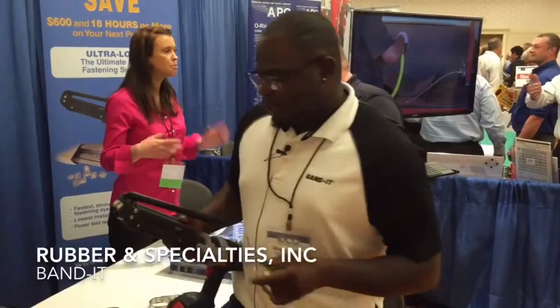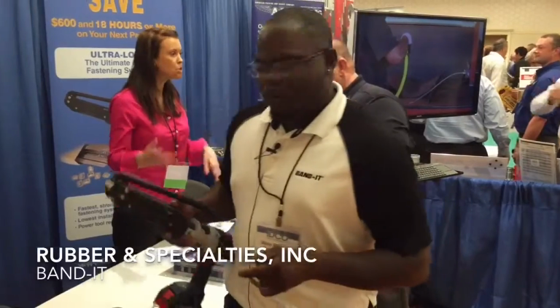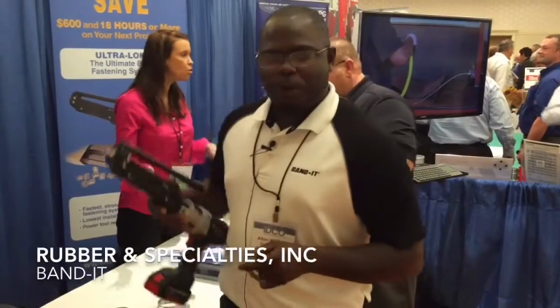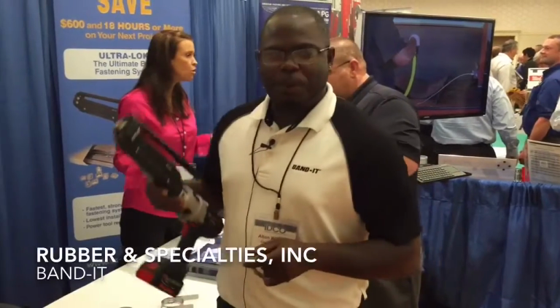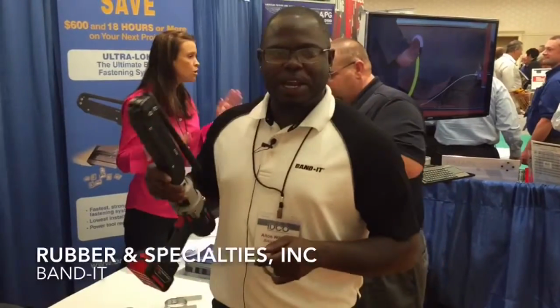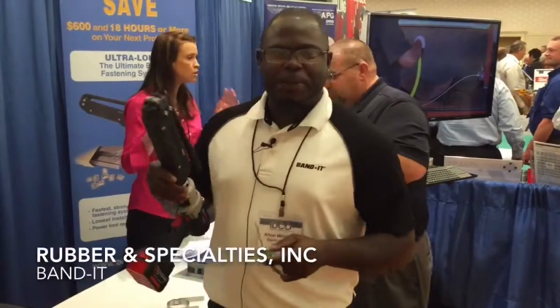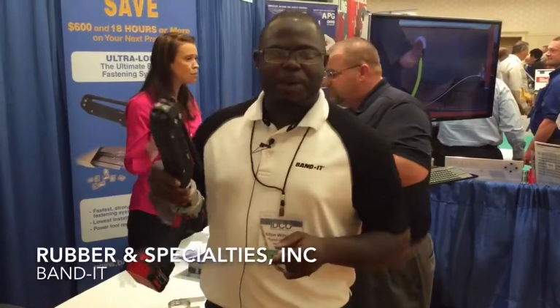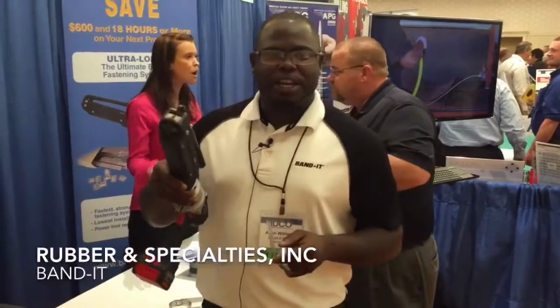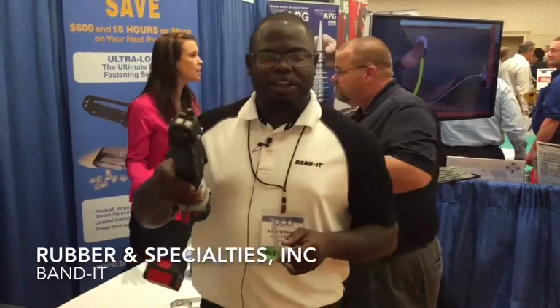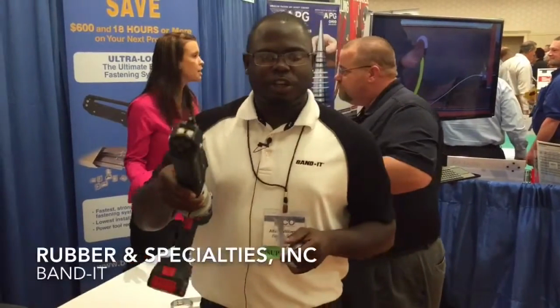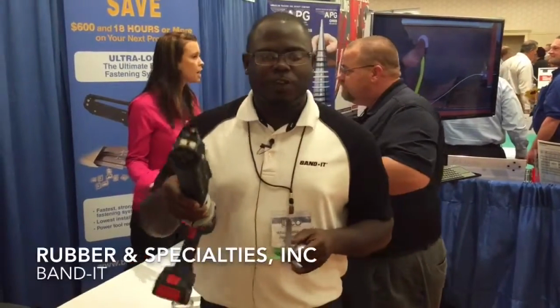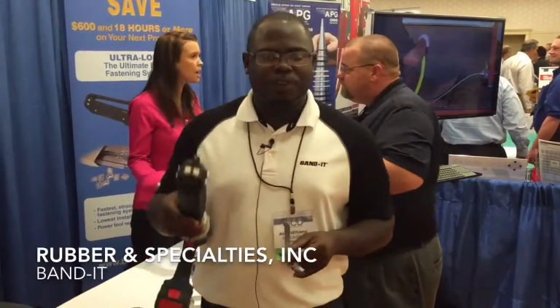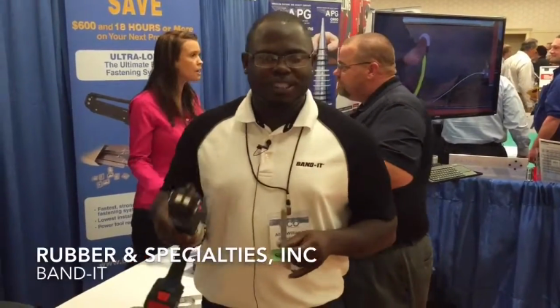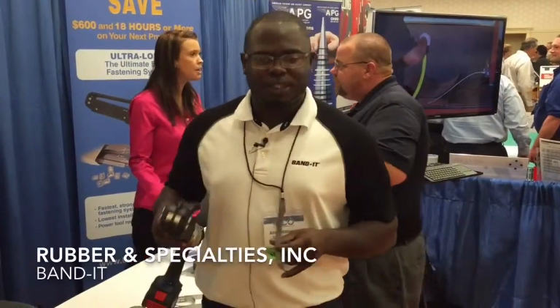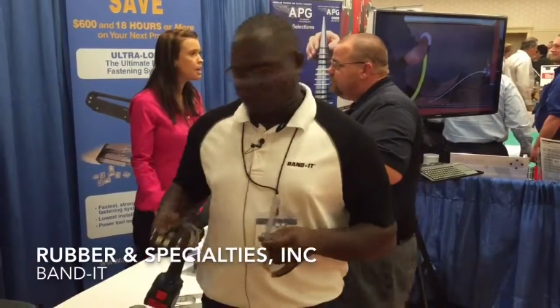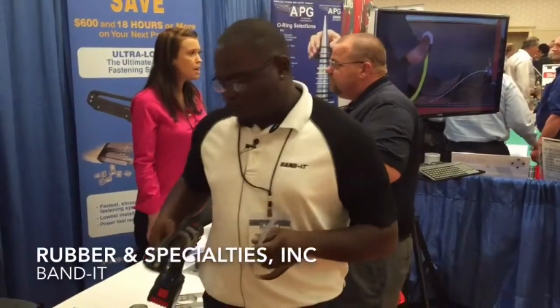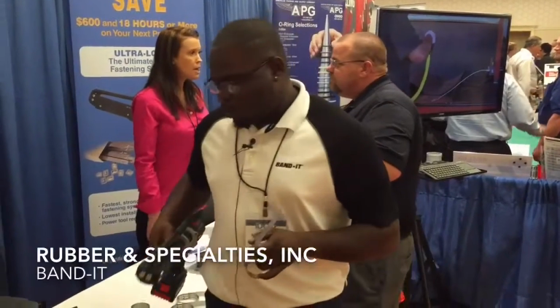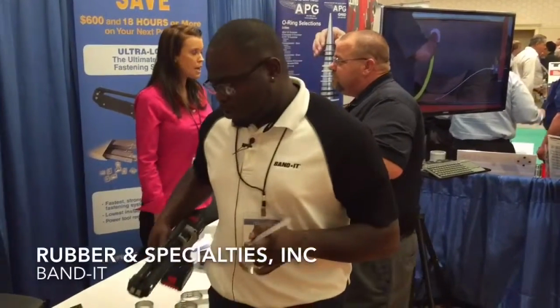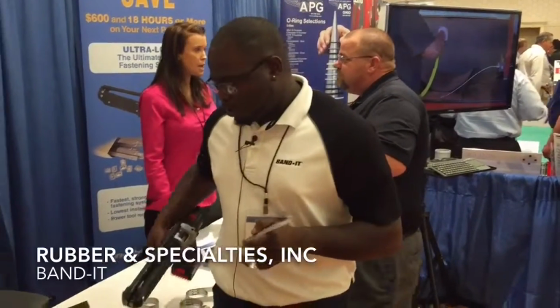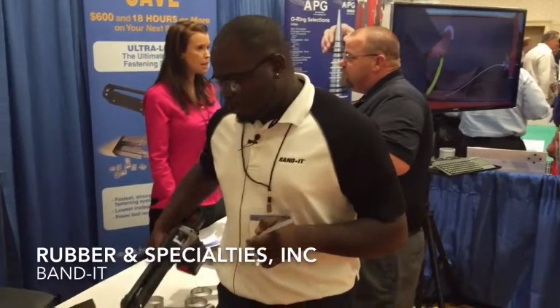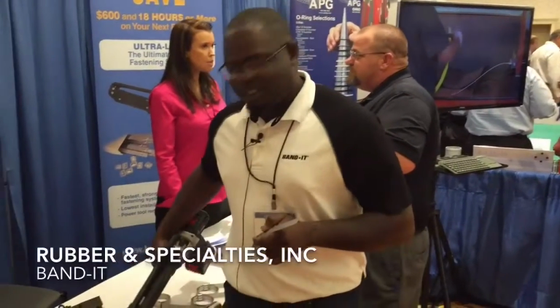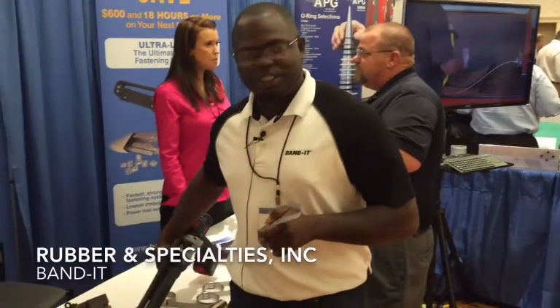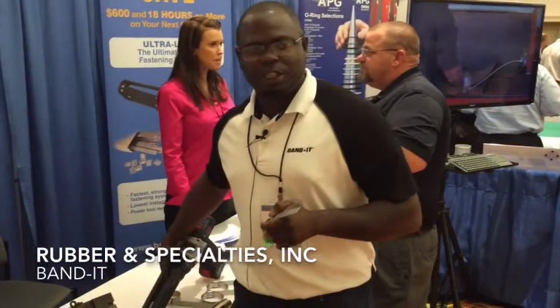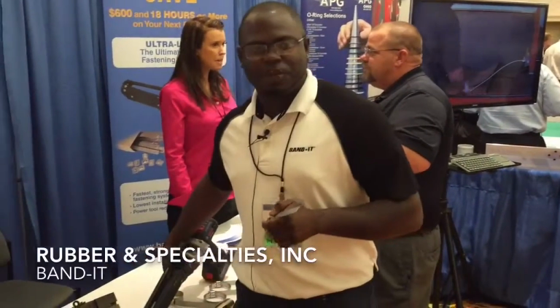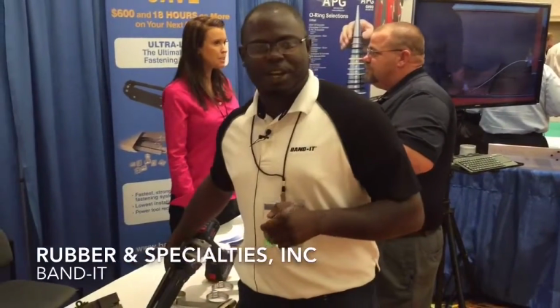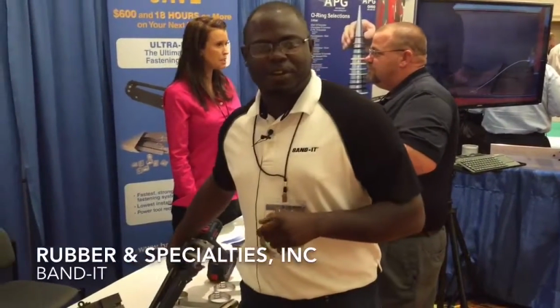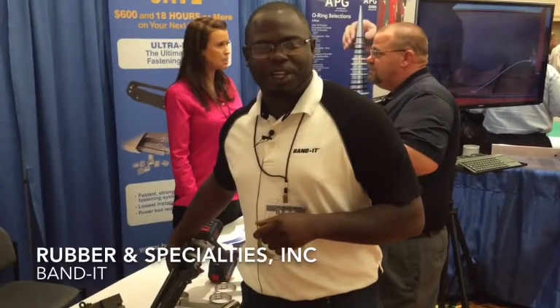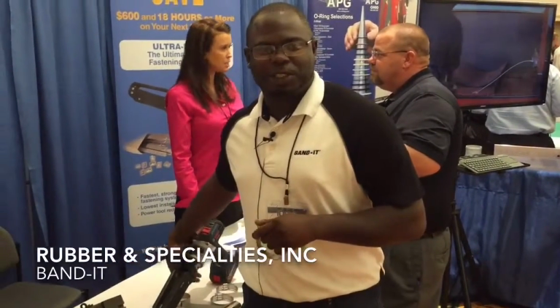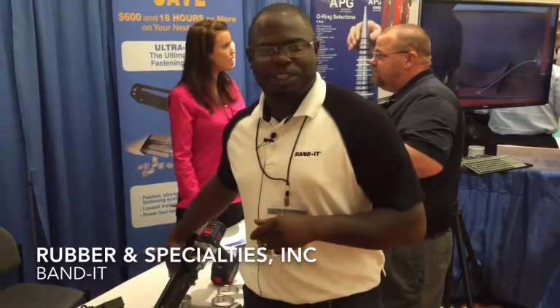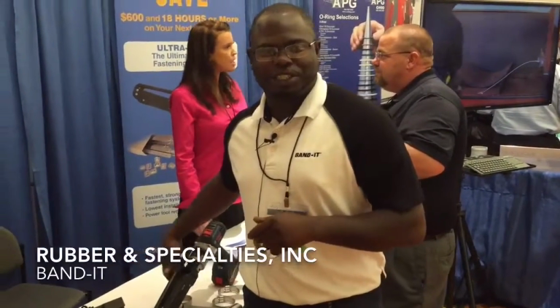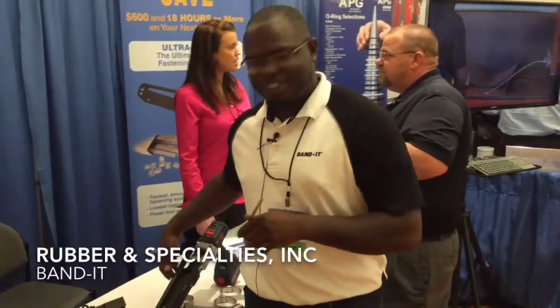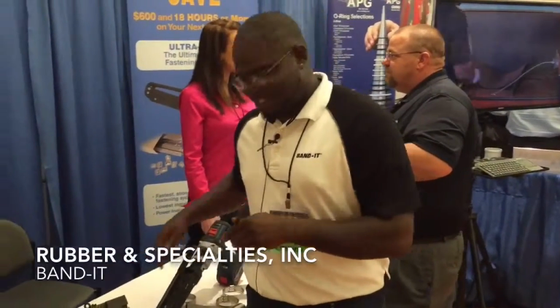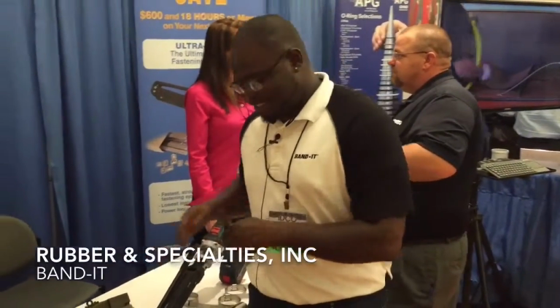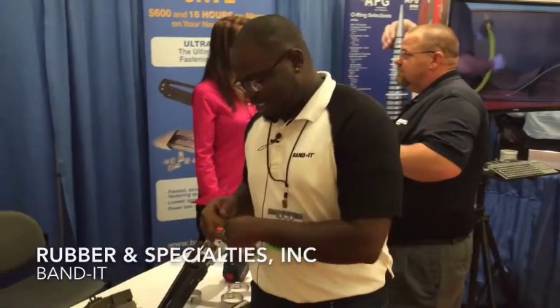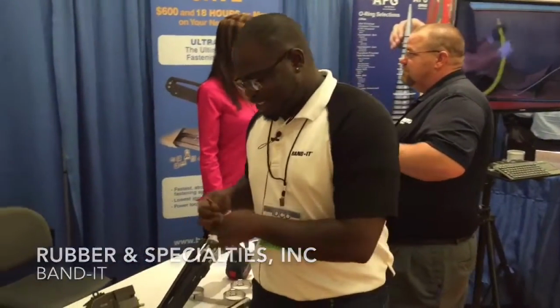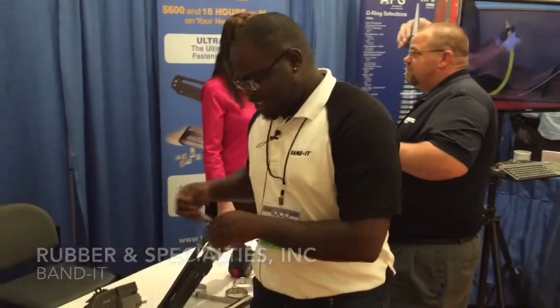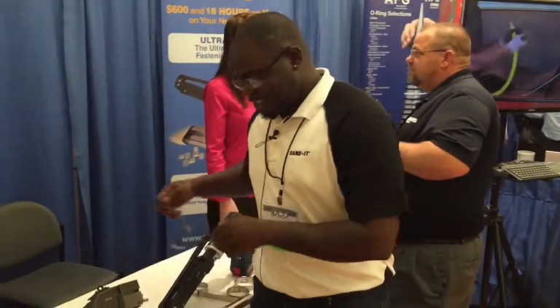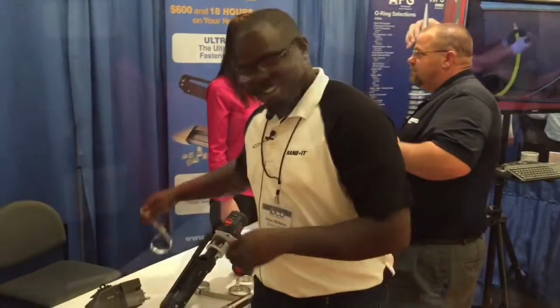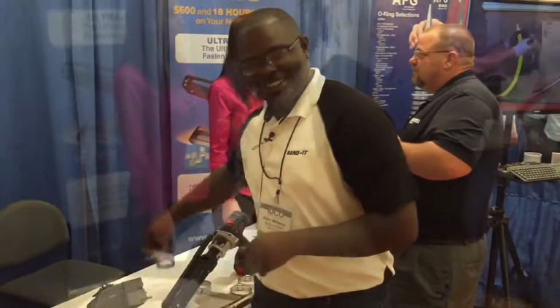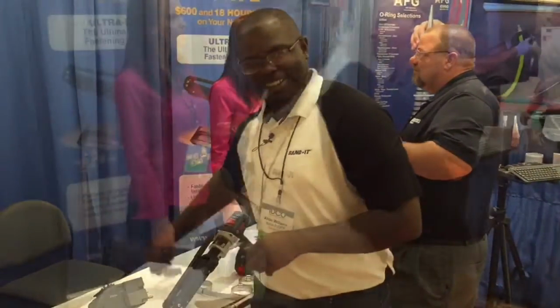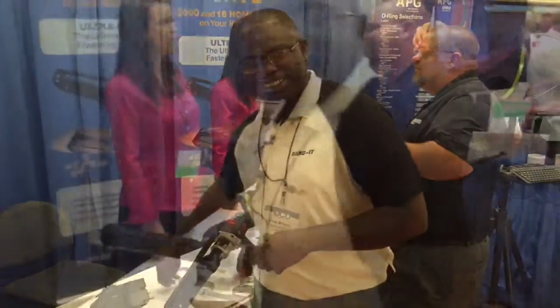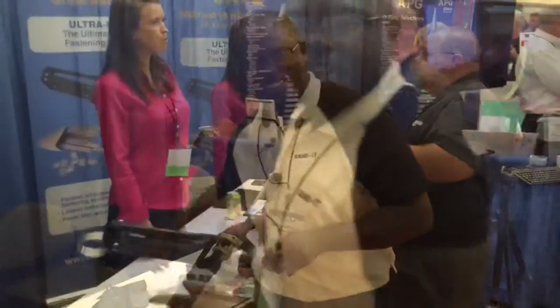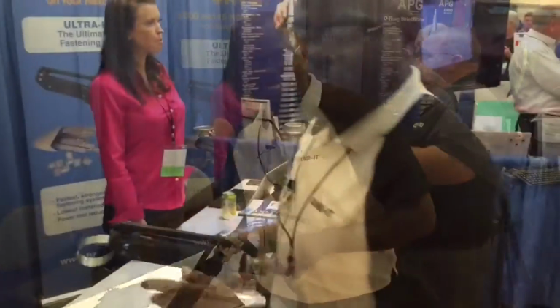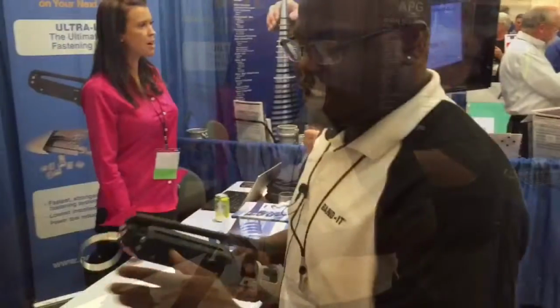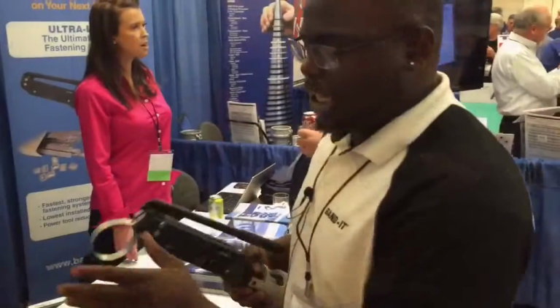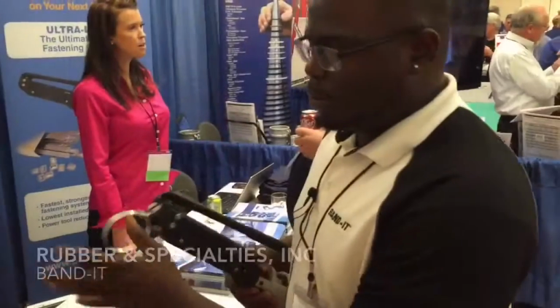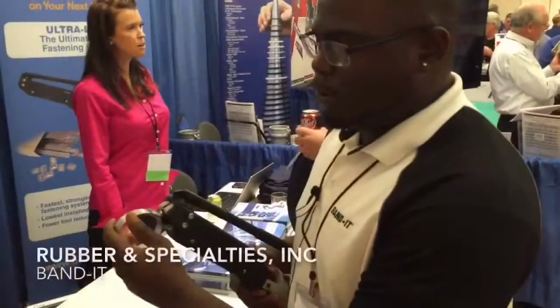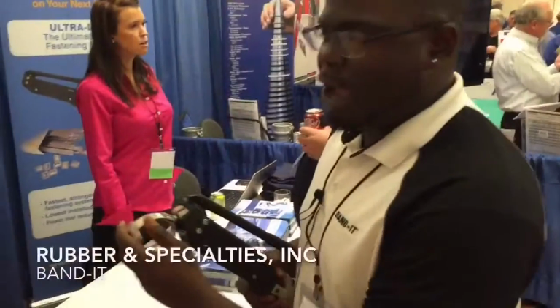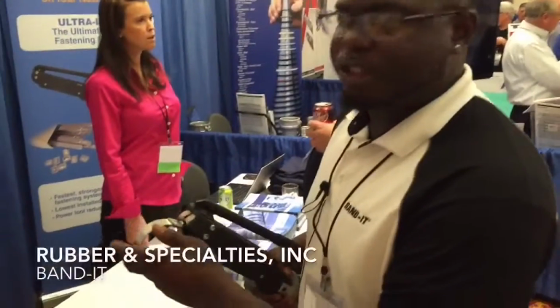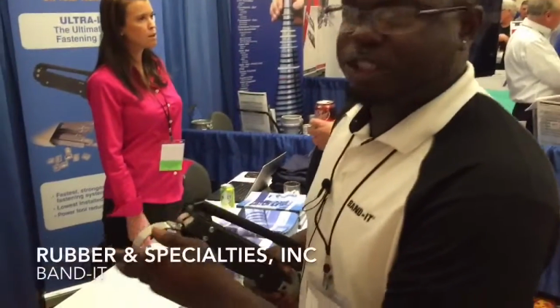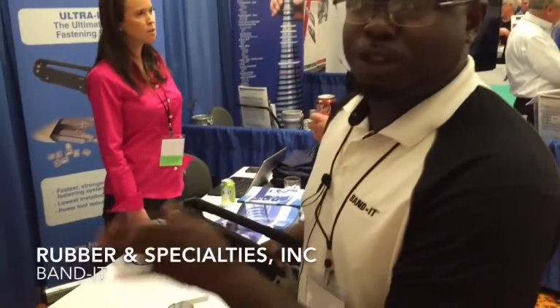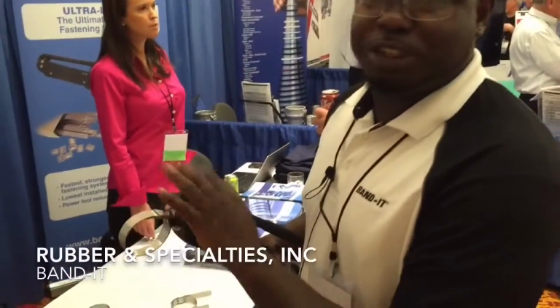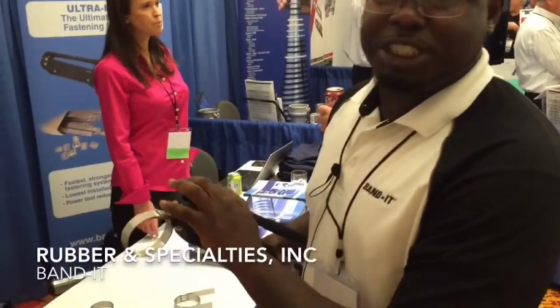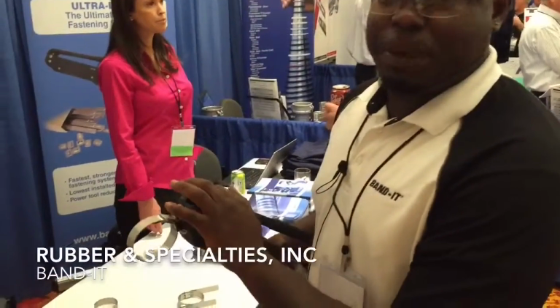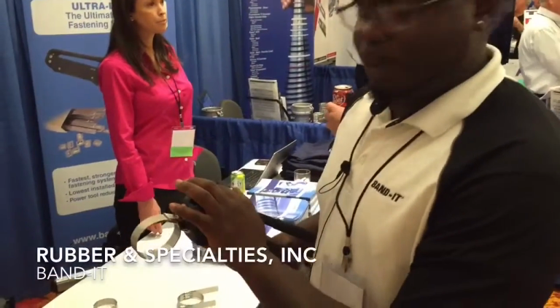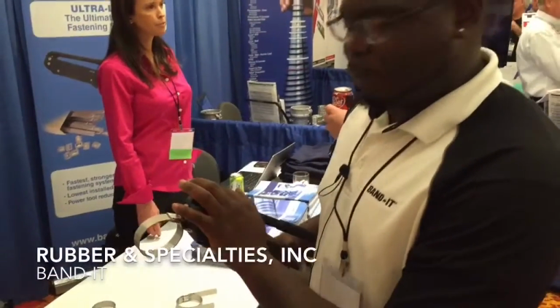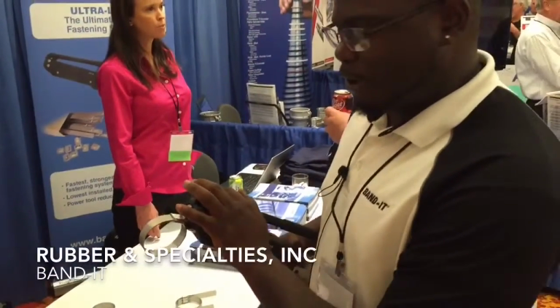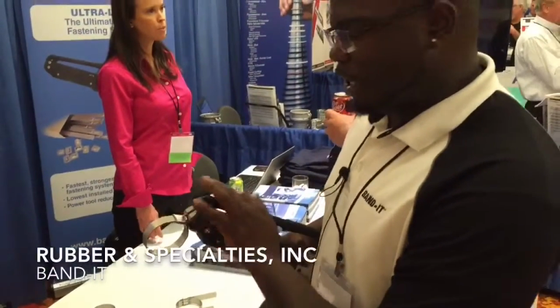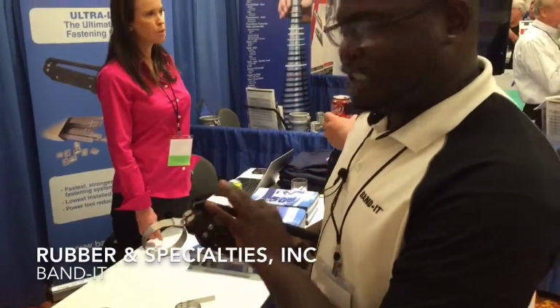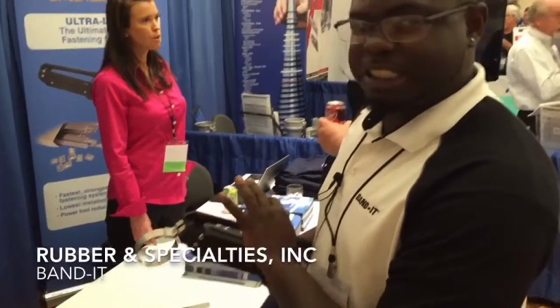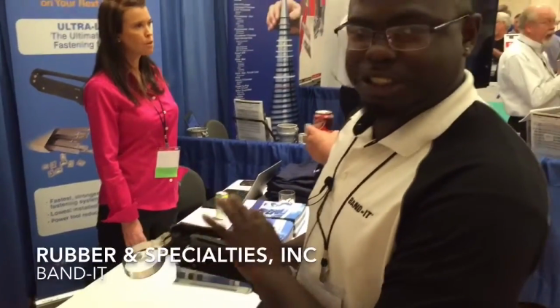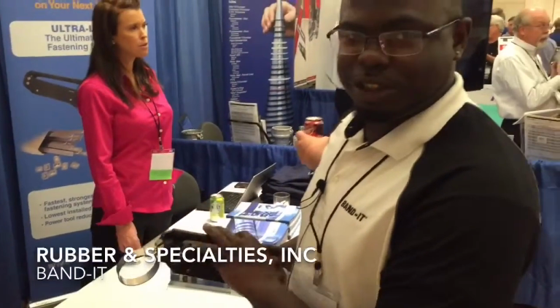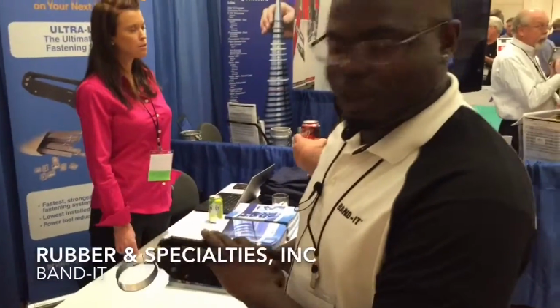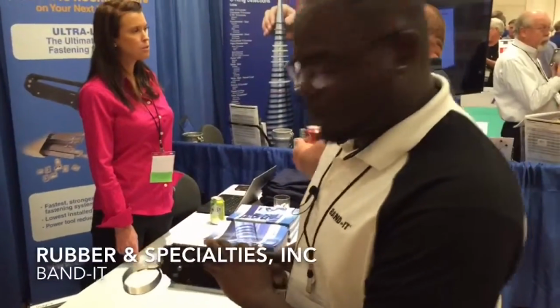With a Bandit product, you know we invest into our quality, and so you made a great choice. So let's demo how the strongest clamp on the market is installed.